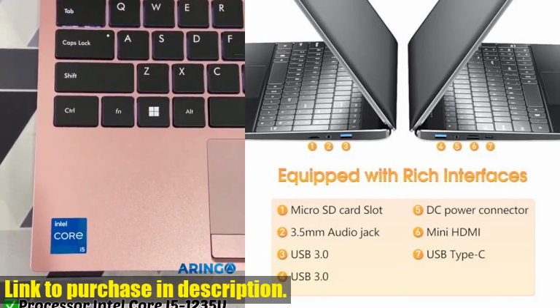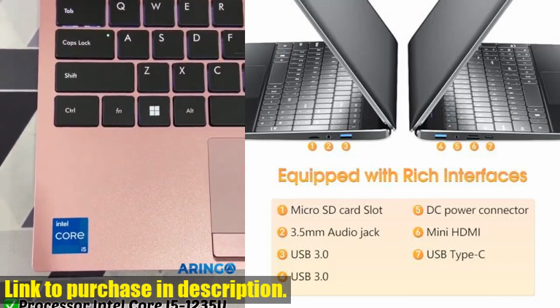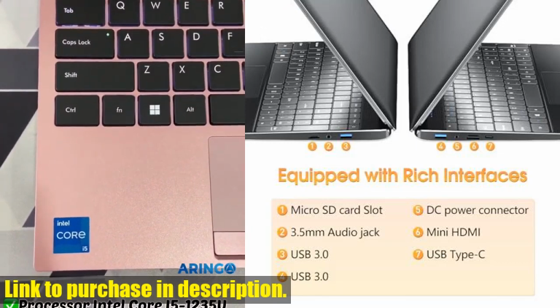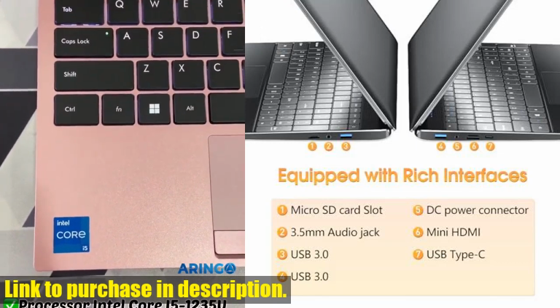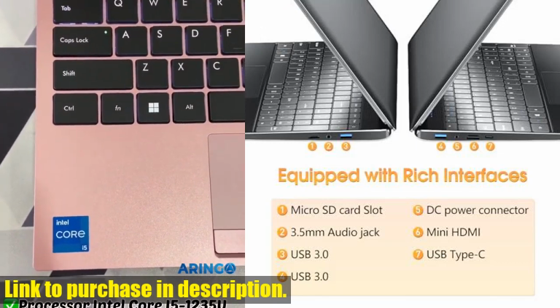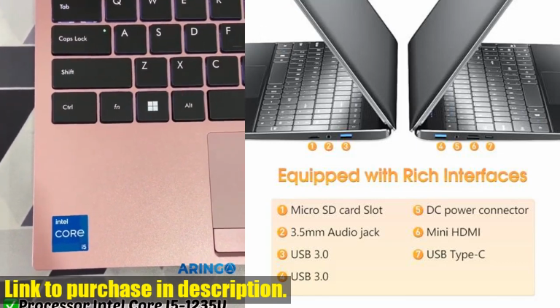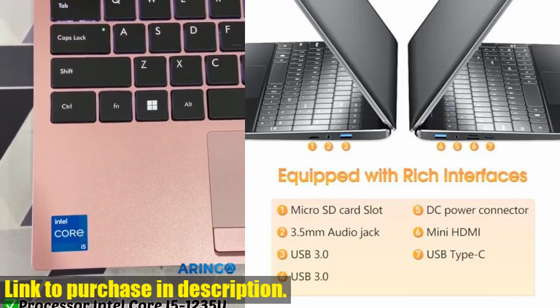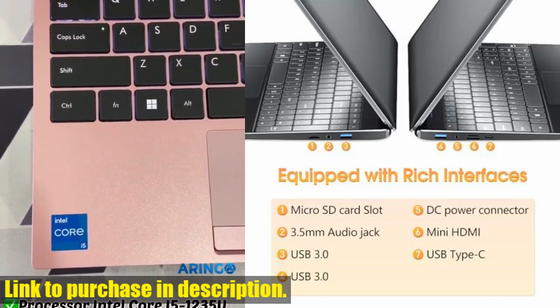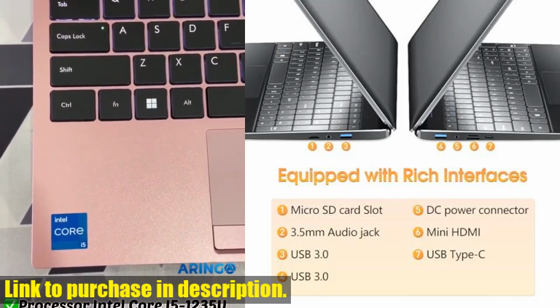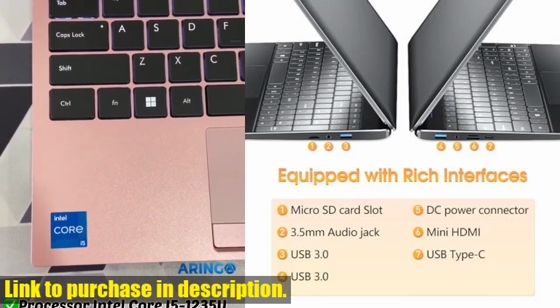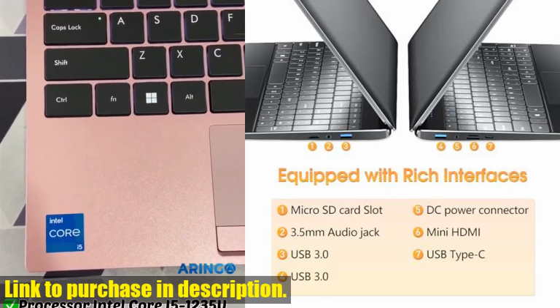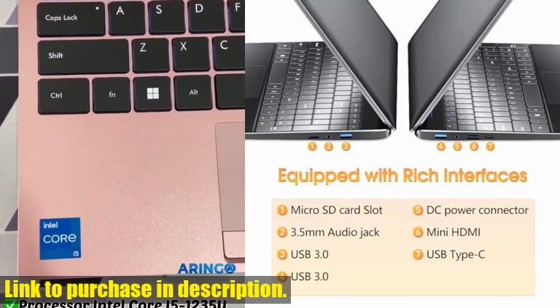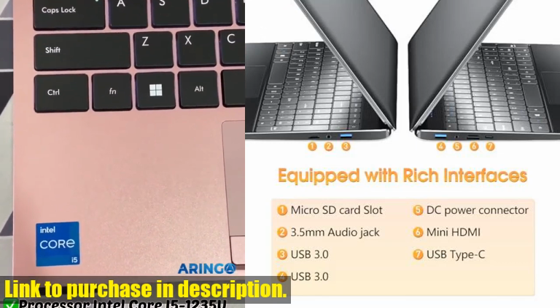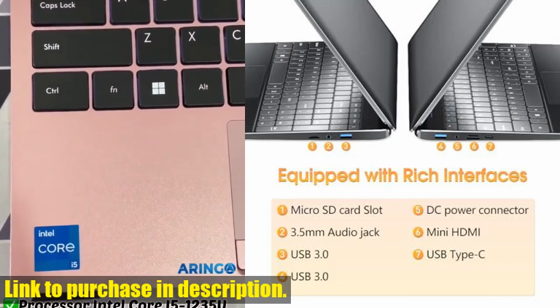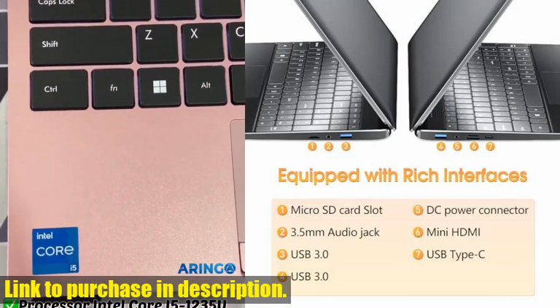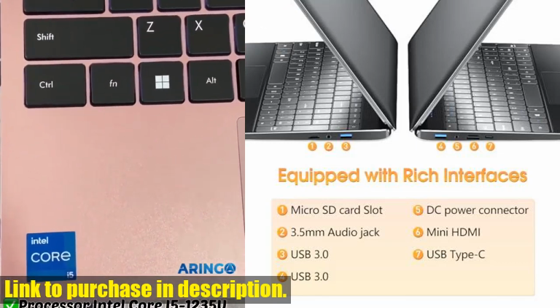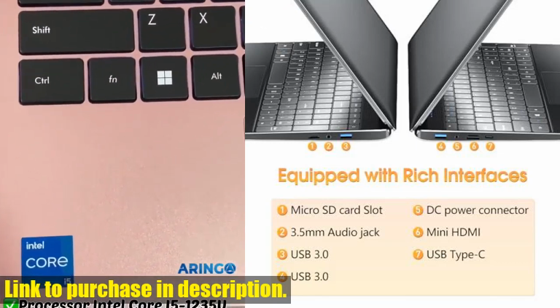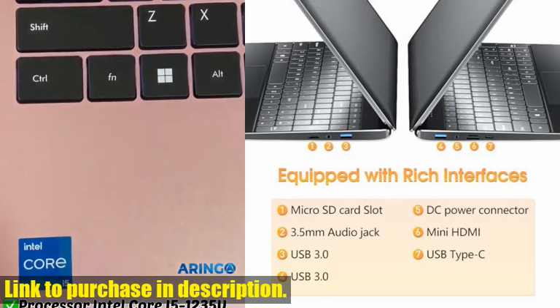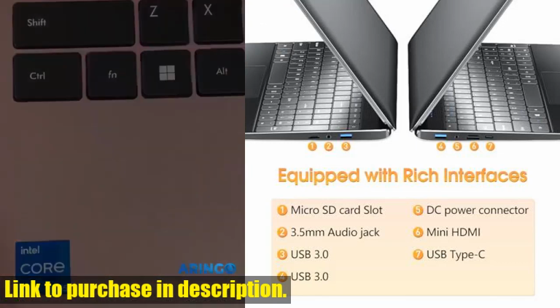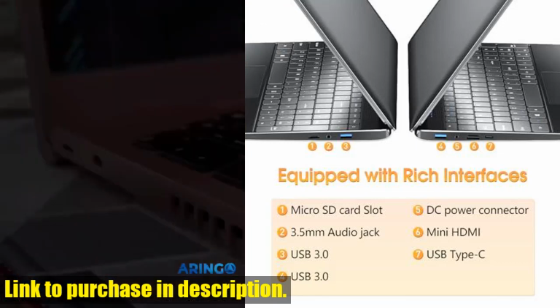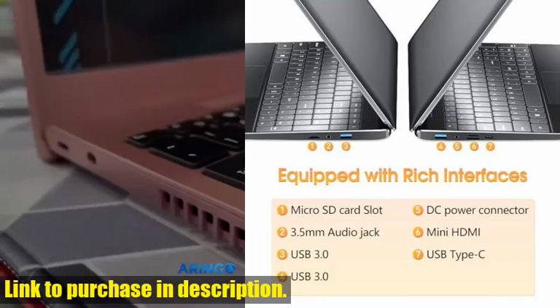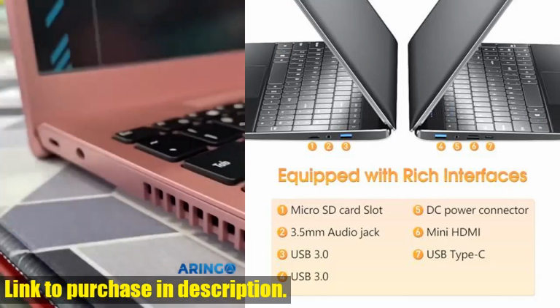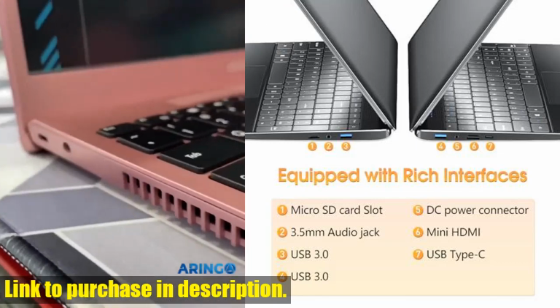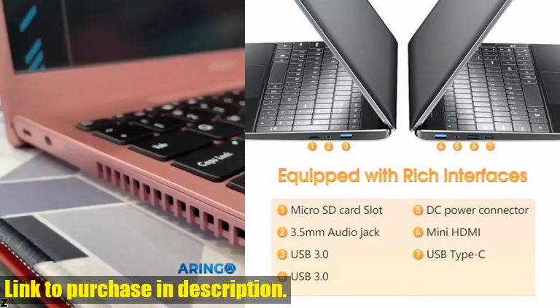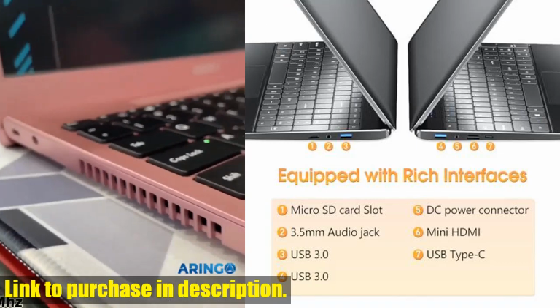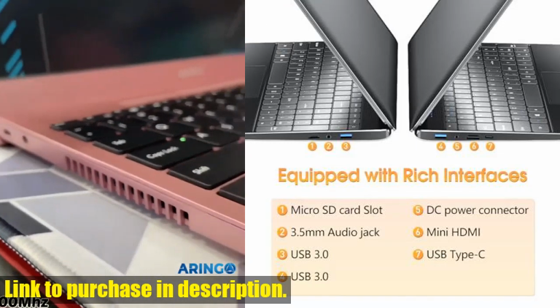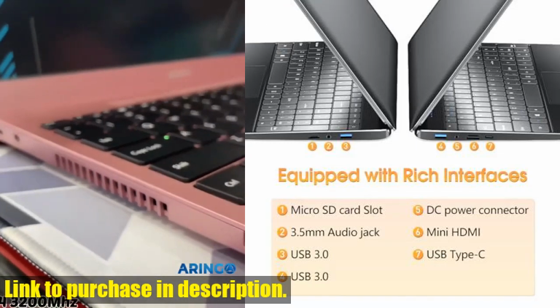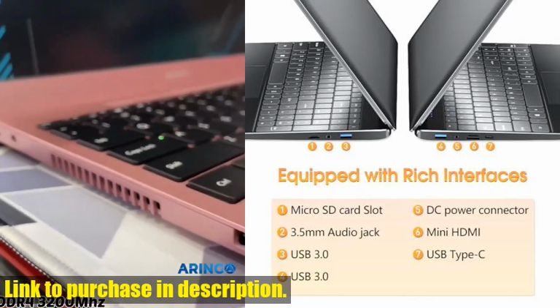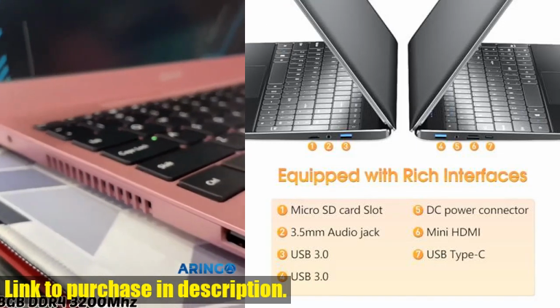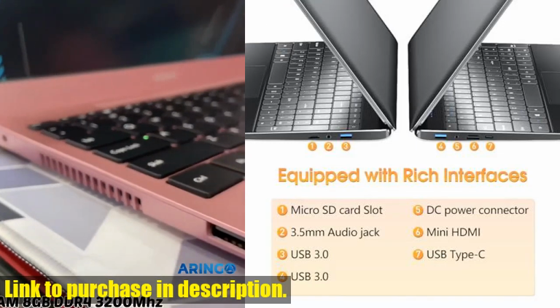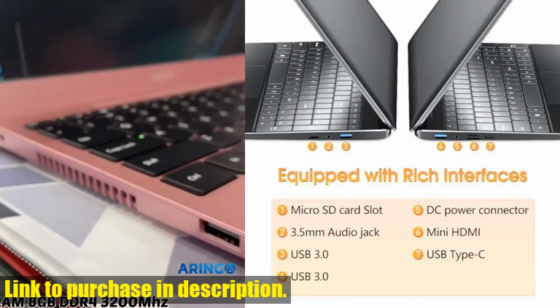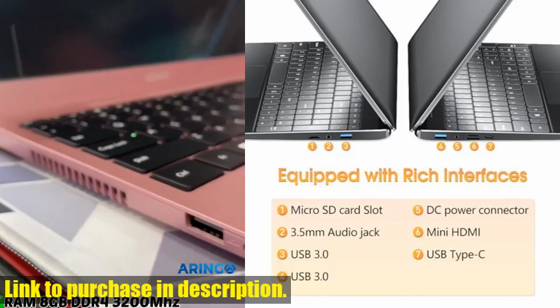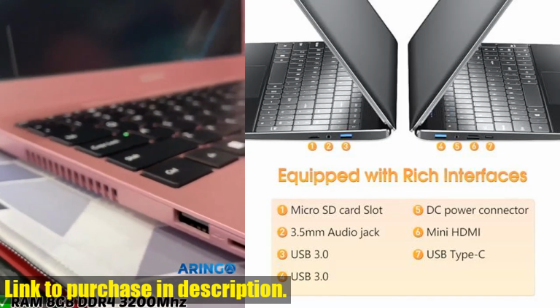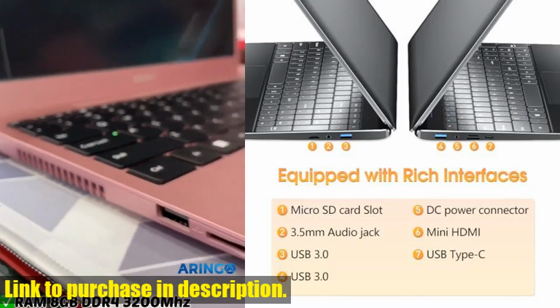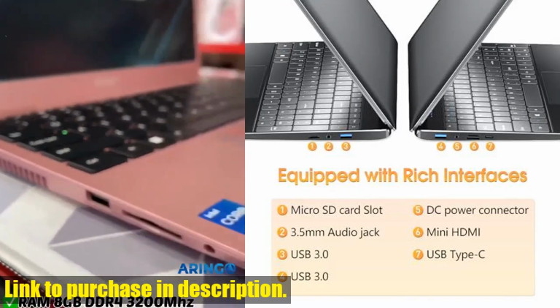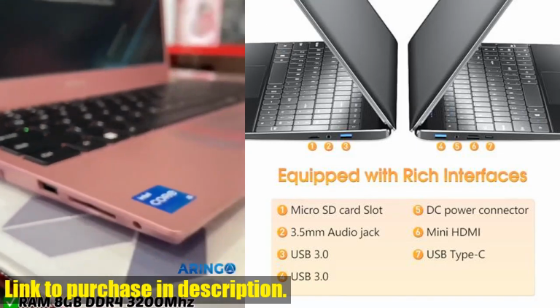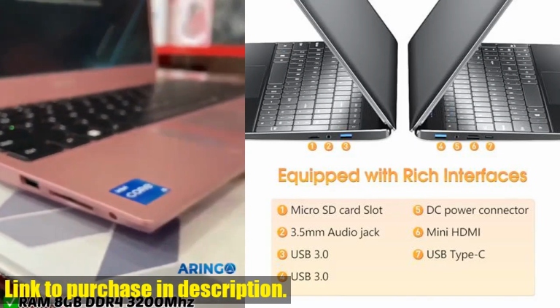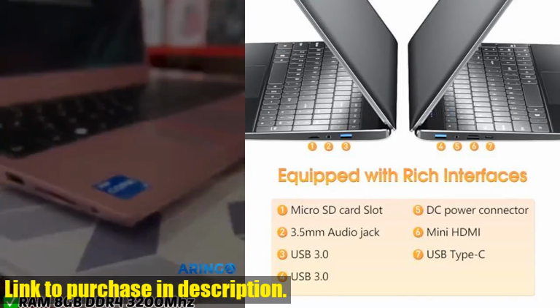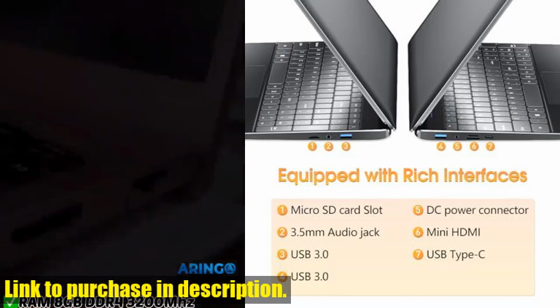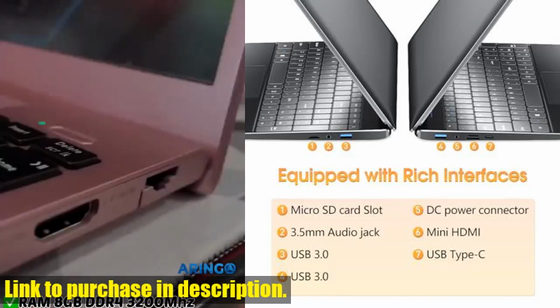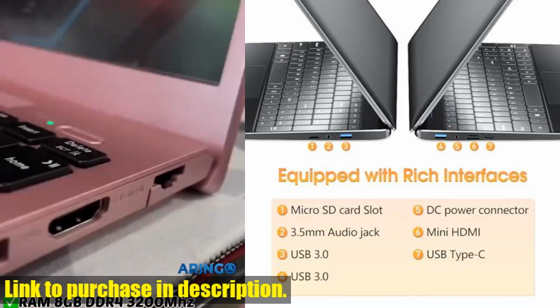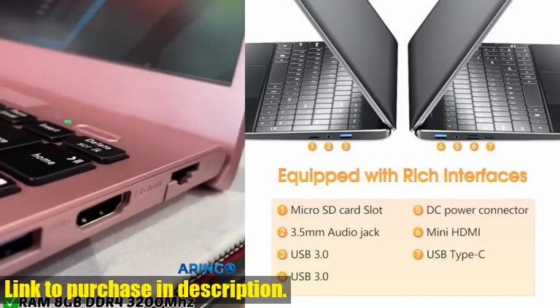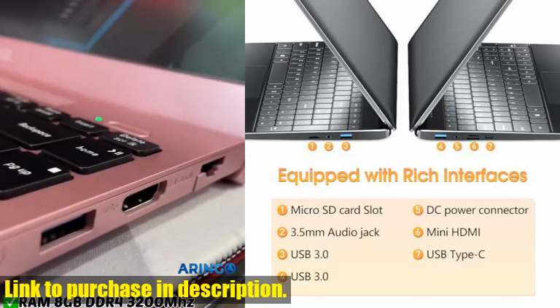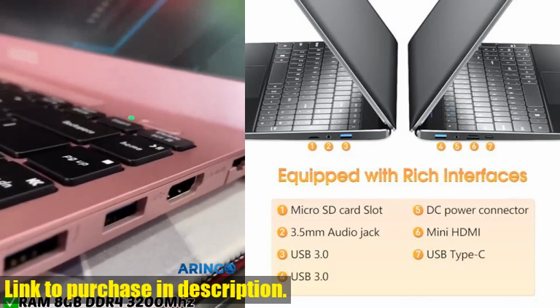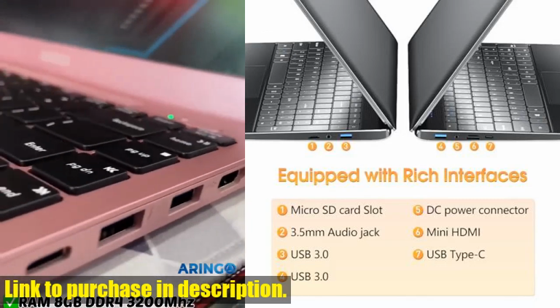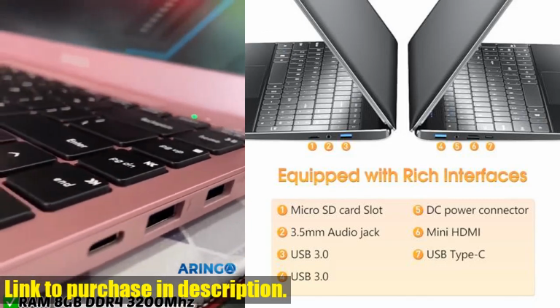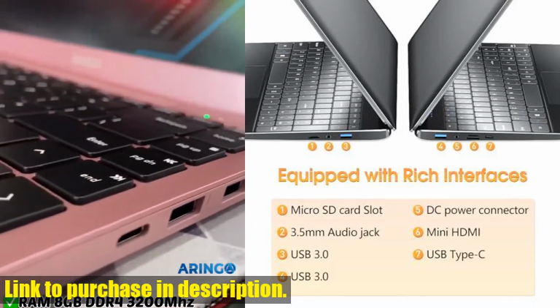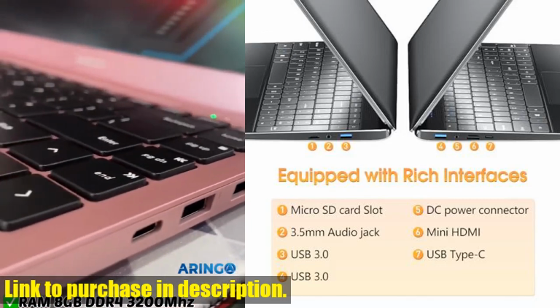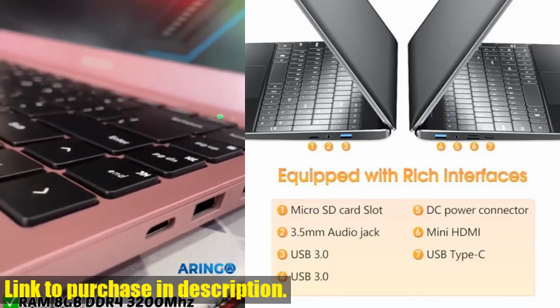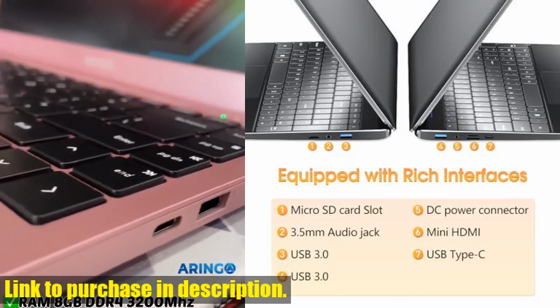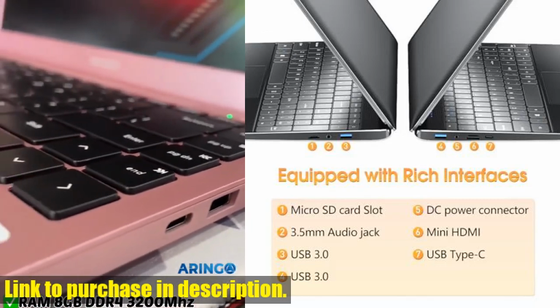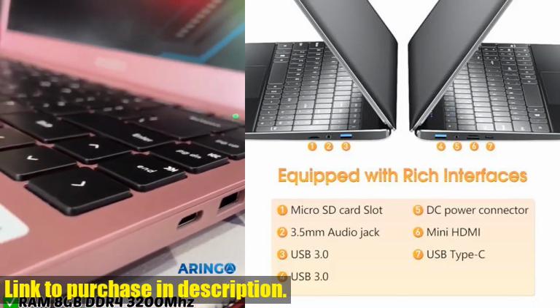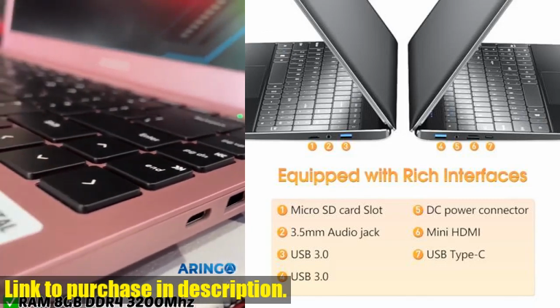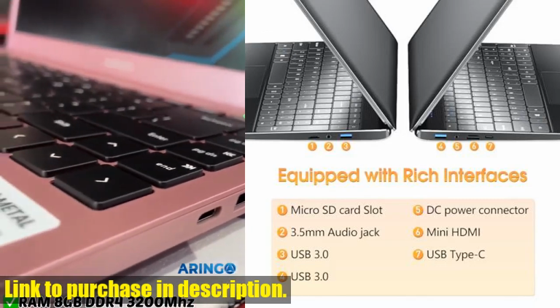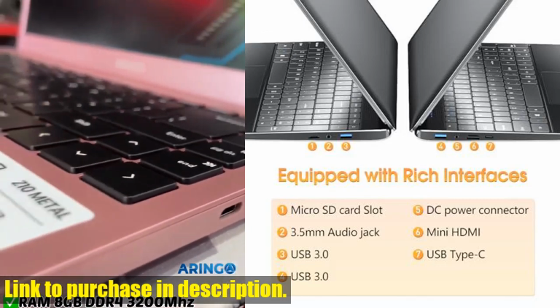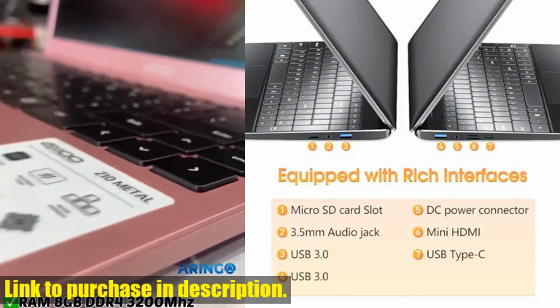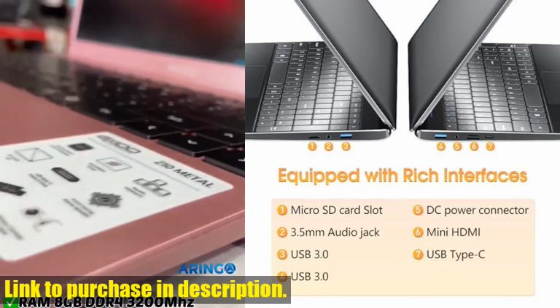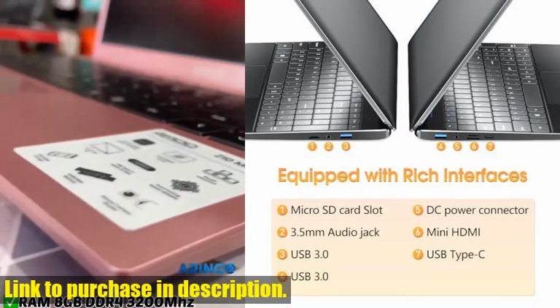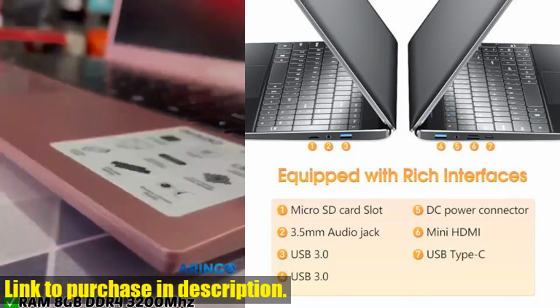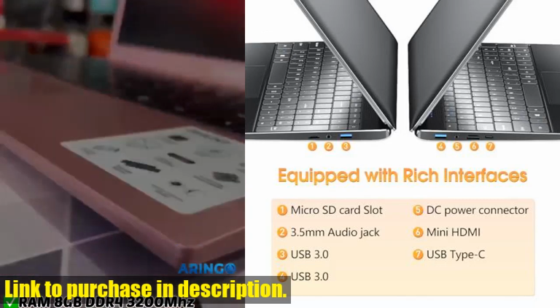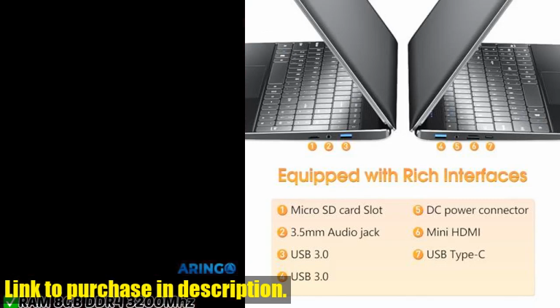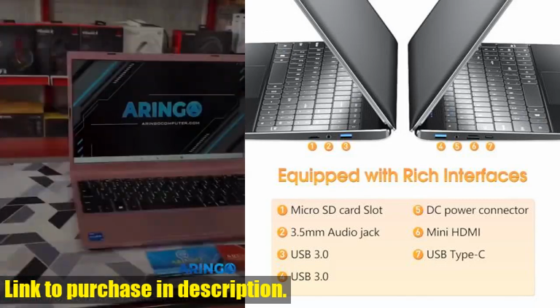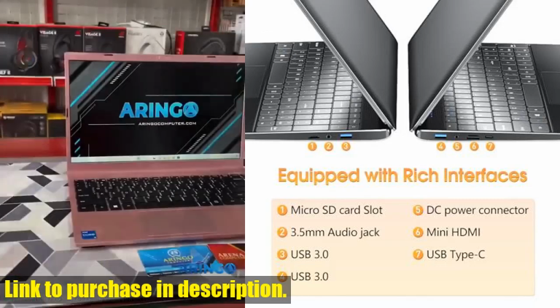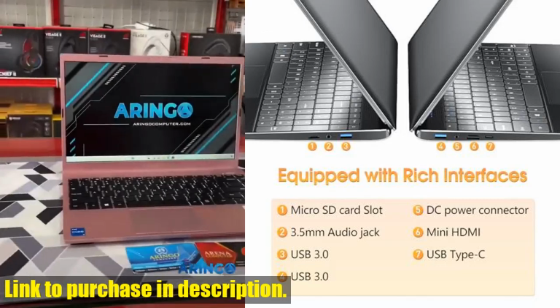With a 7,000mAh lithium-ion battery, you'll enjoy a long-lasting battery life, making it the perfect choice for your on-the-go lifestyle.